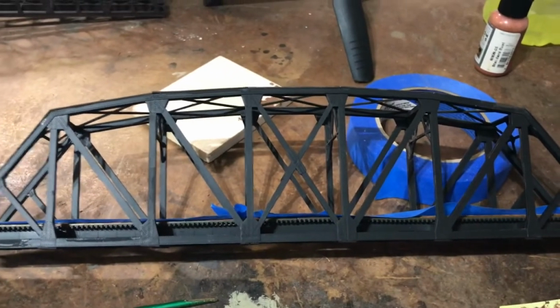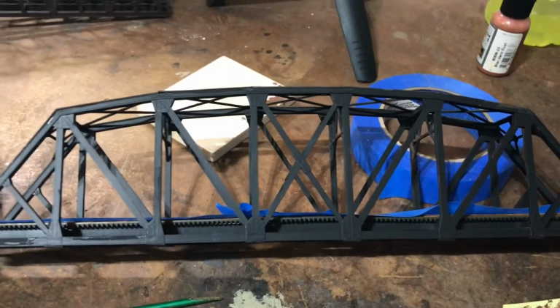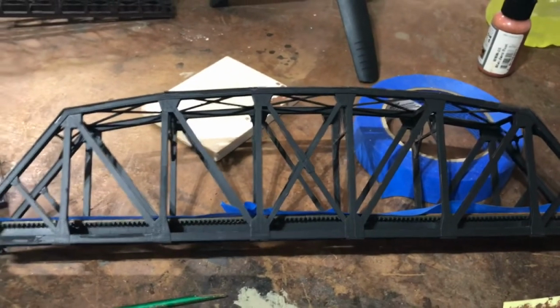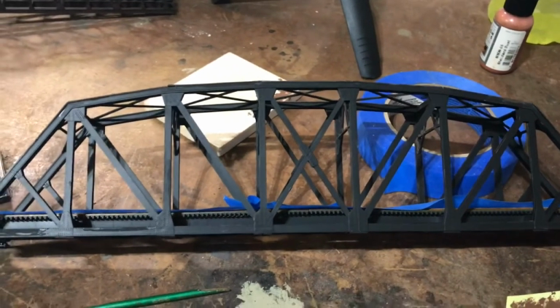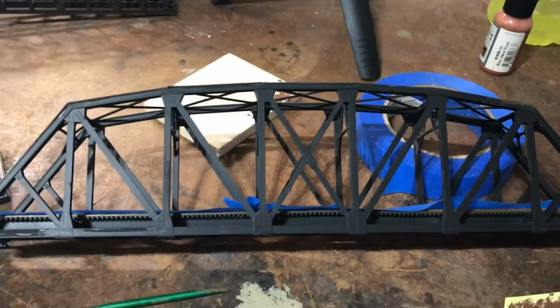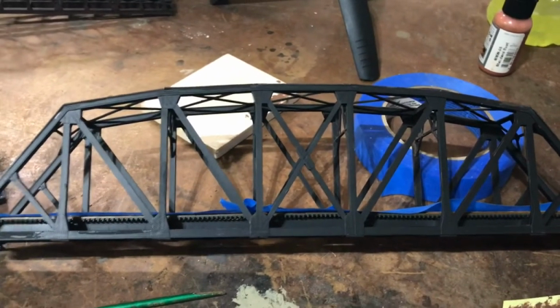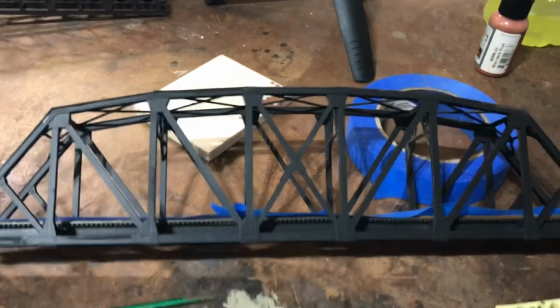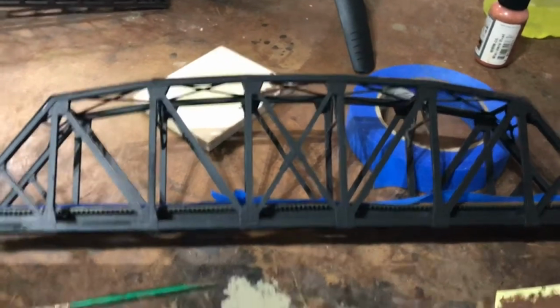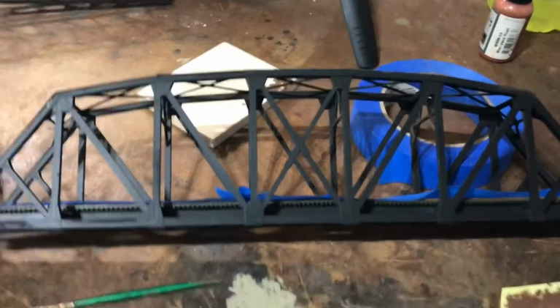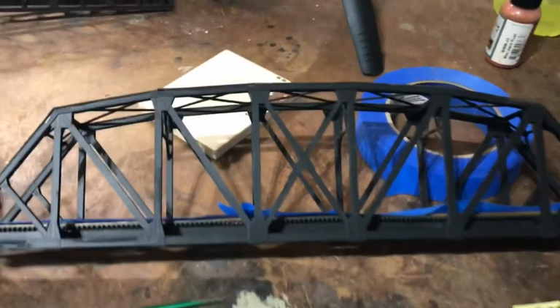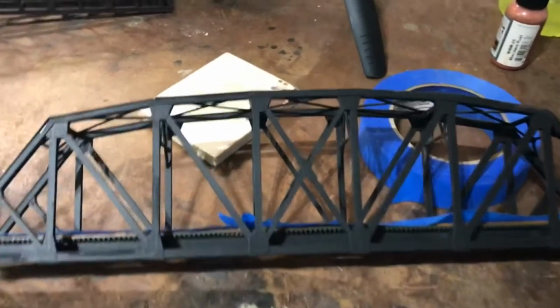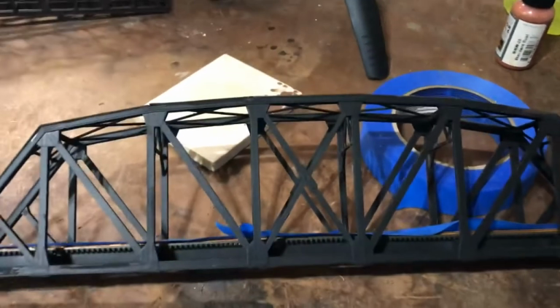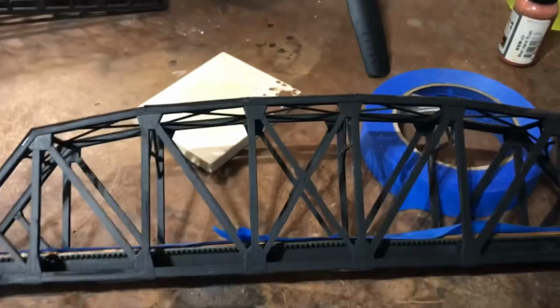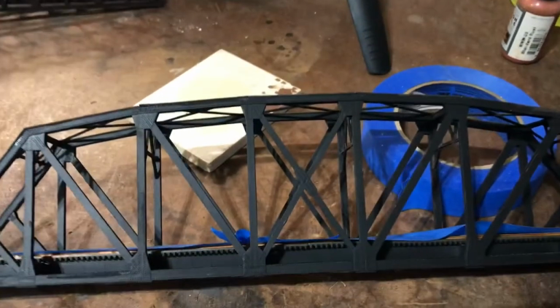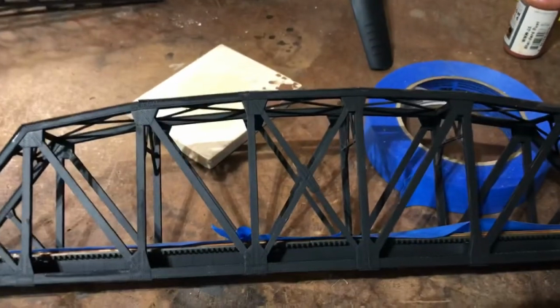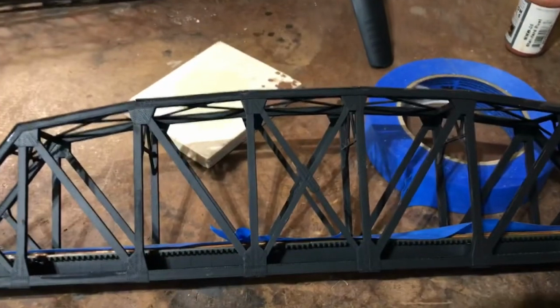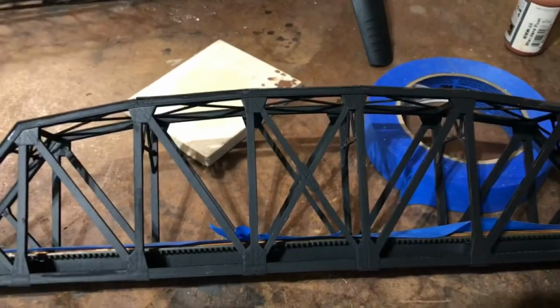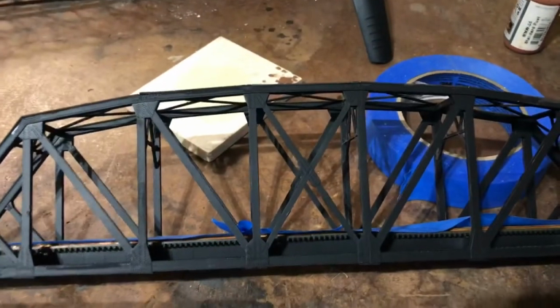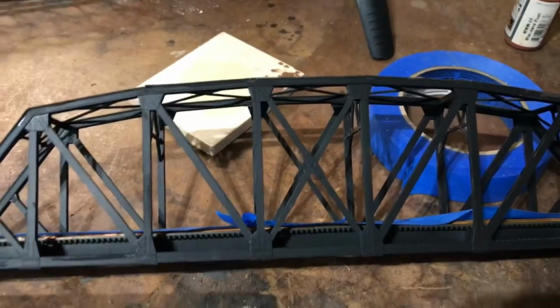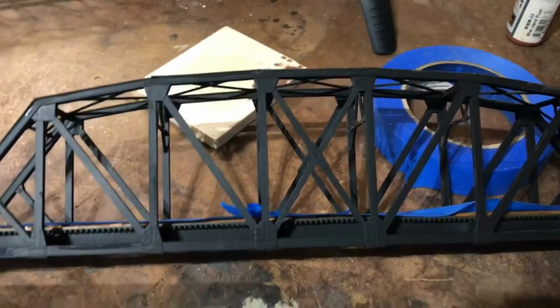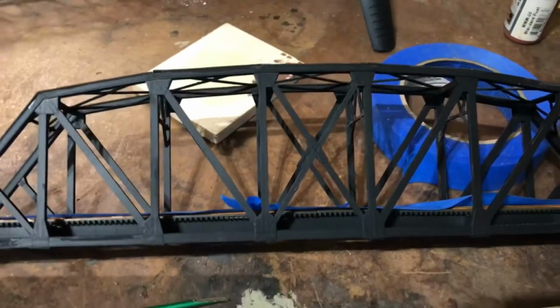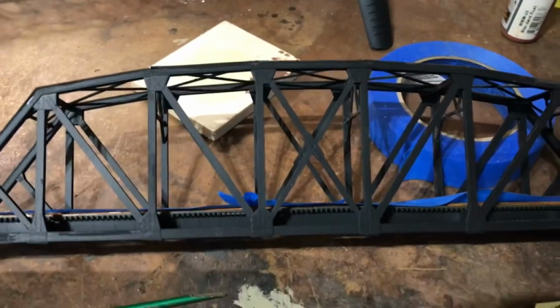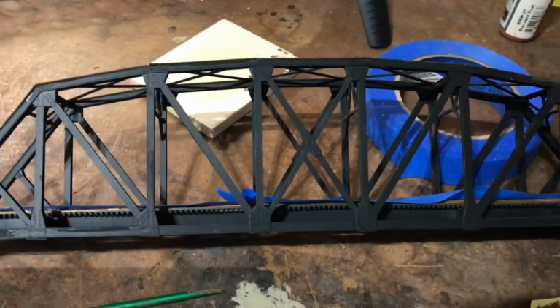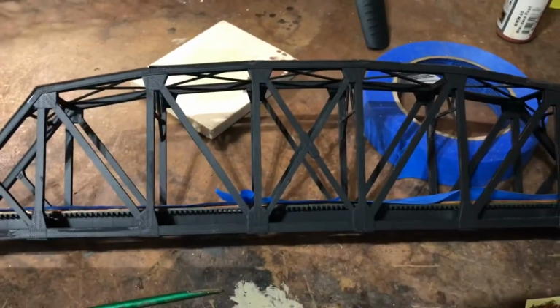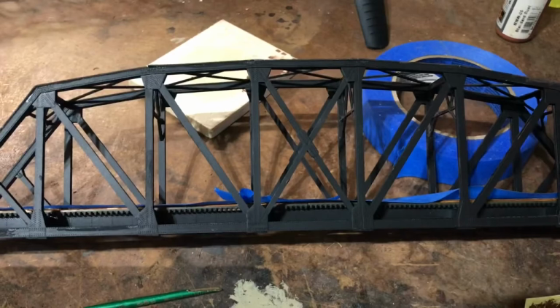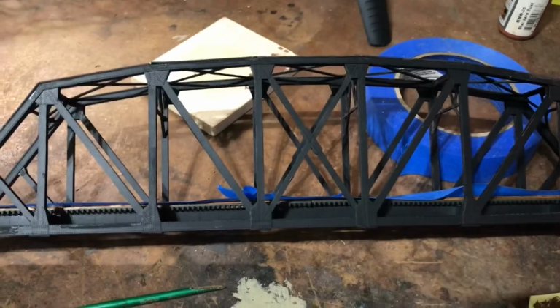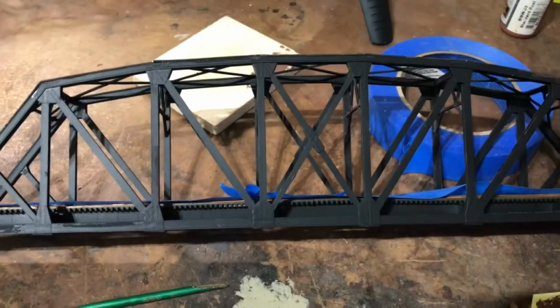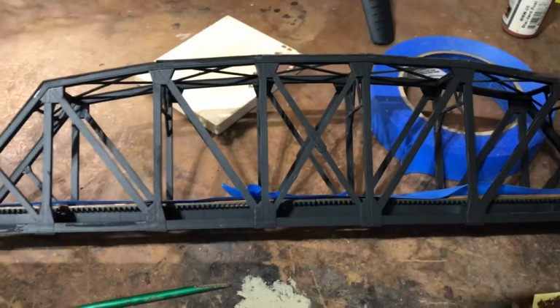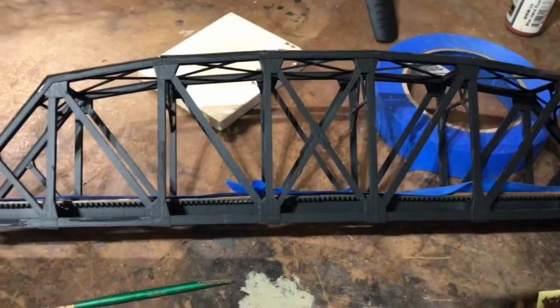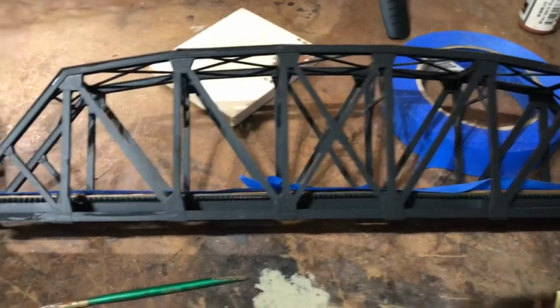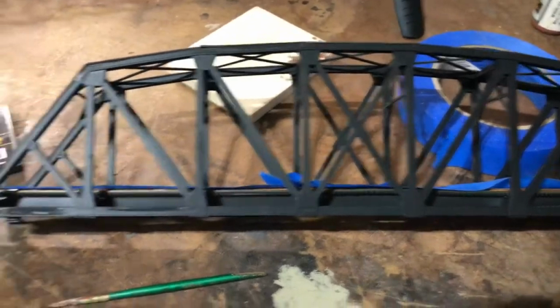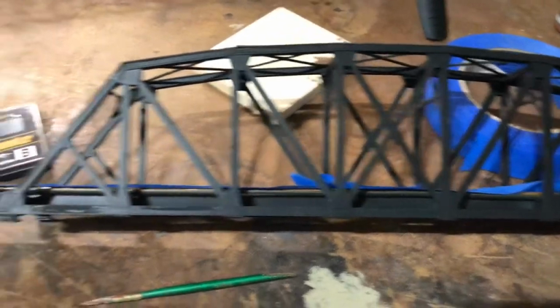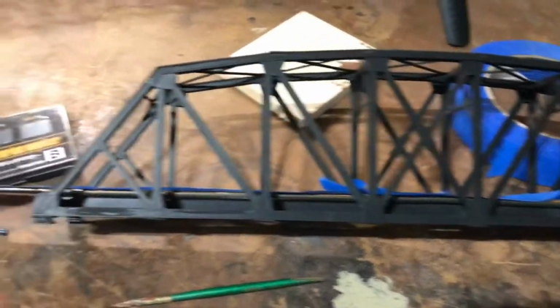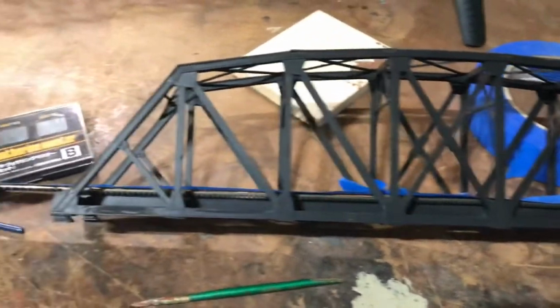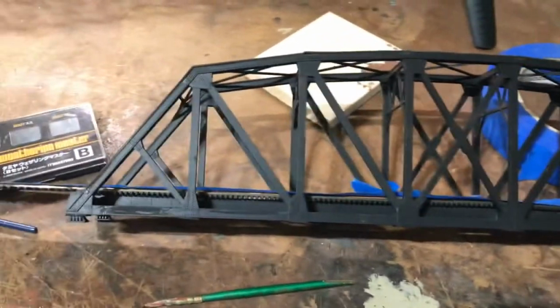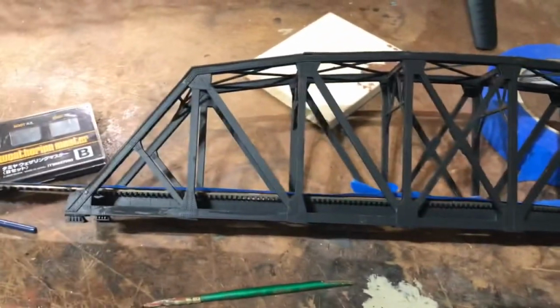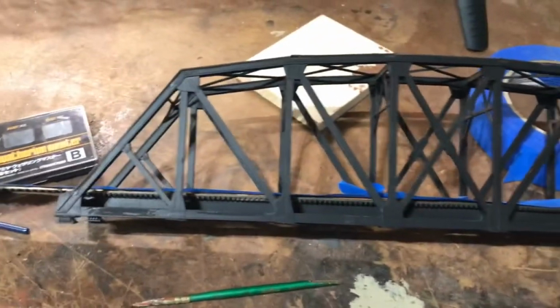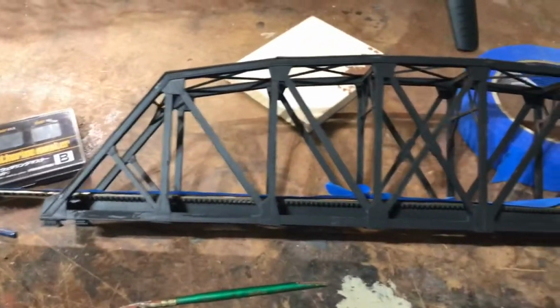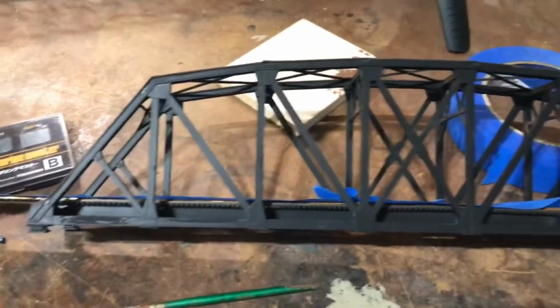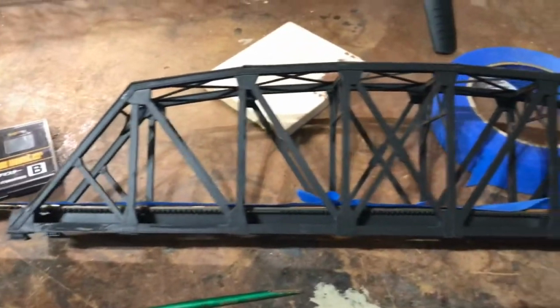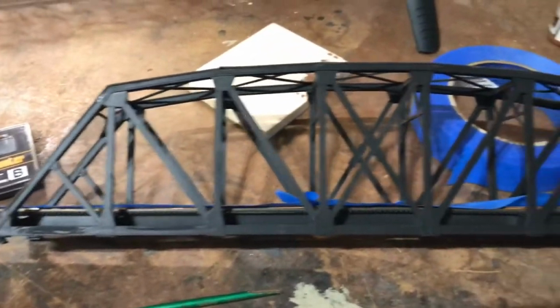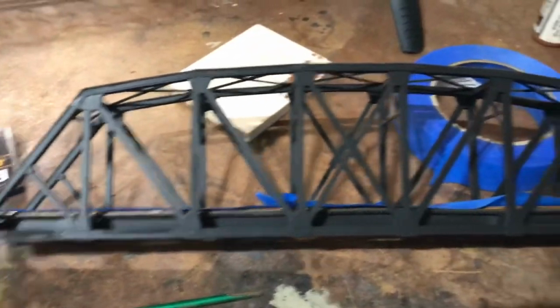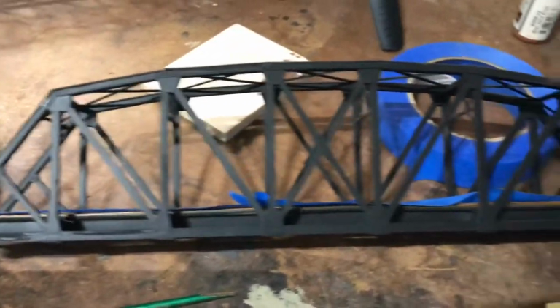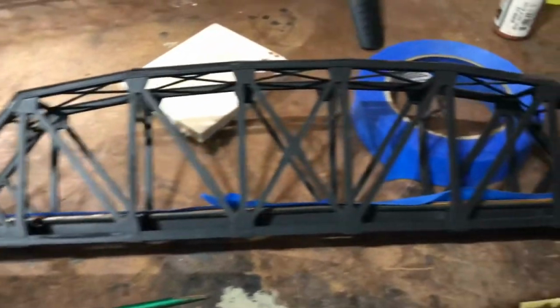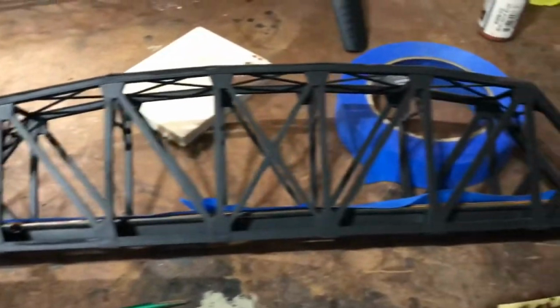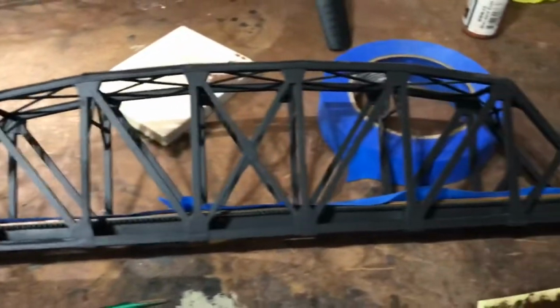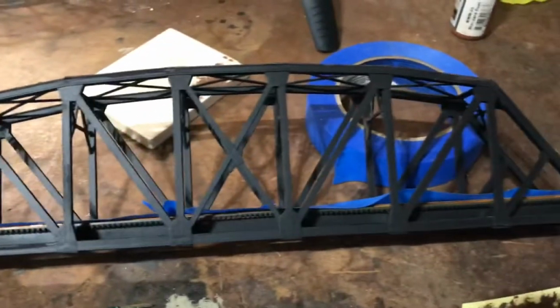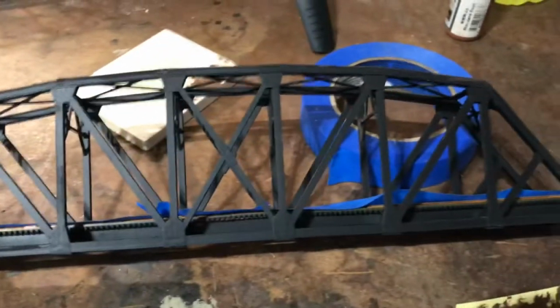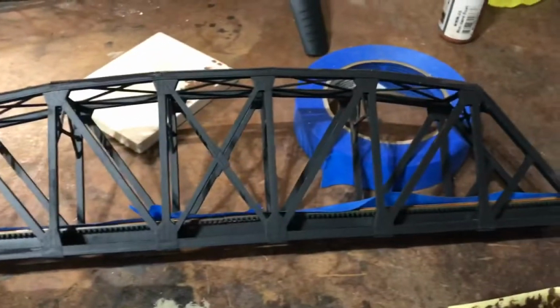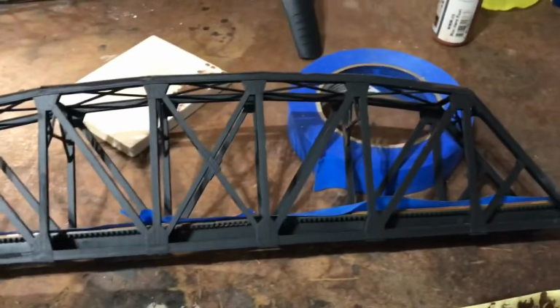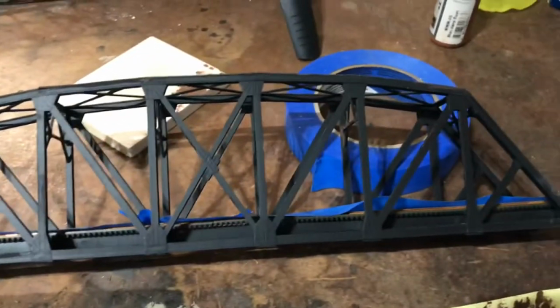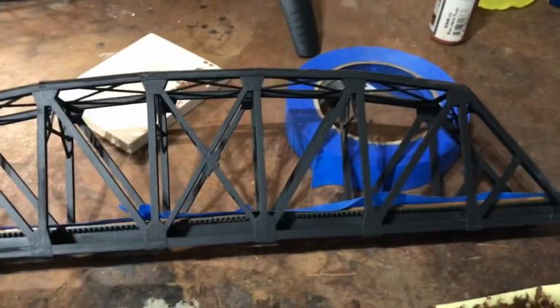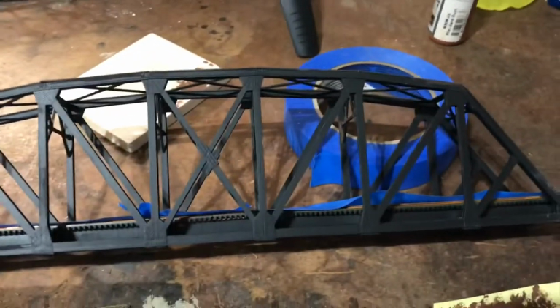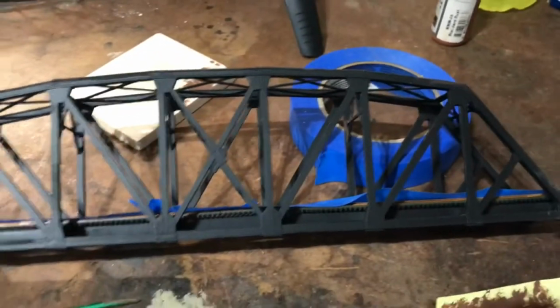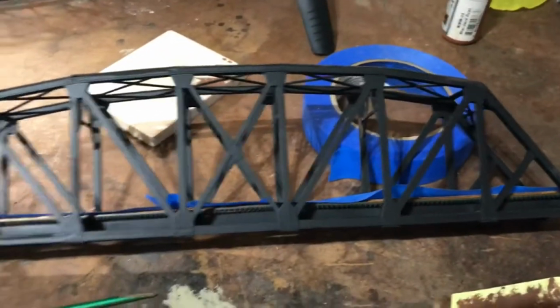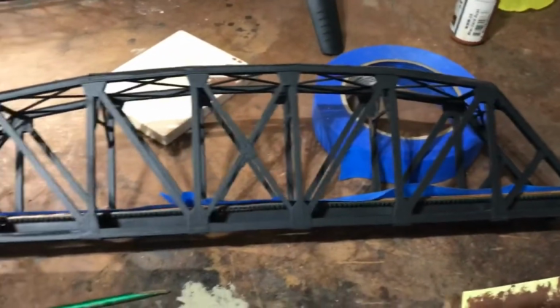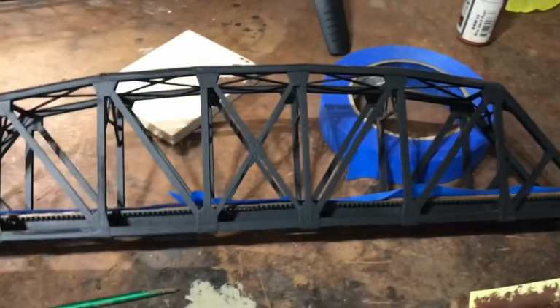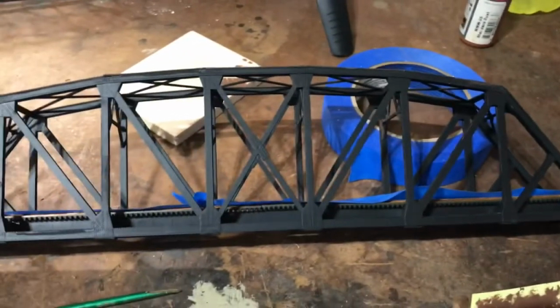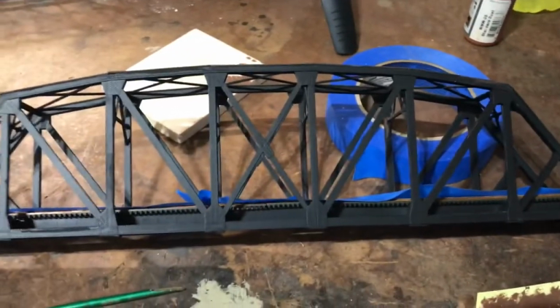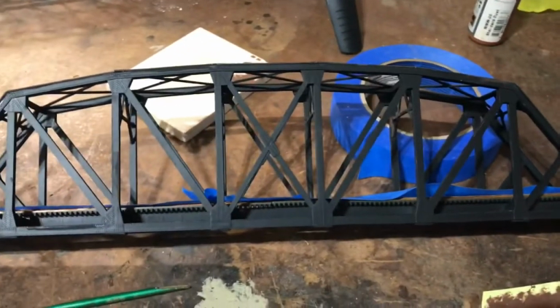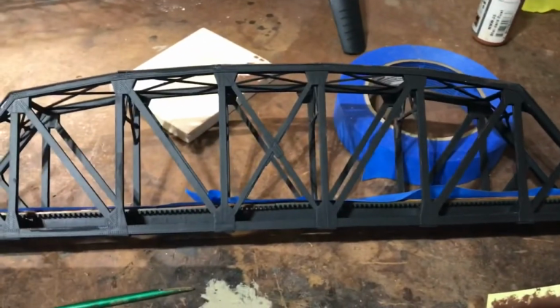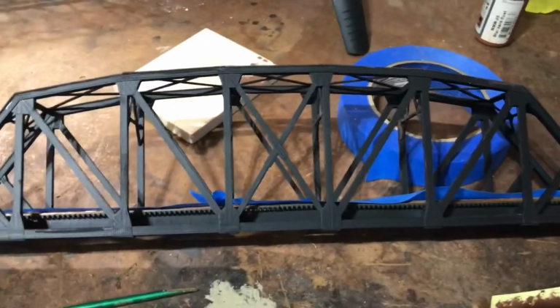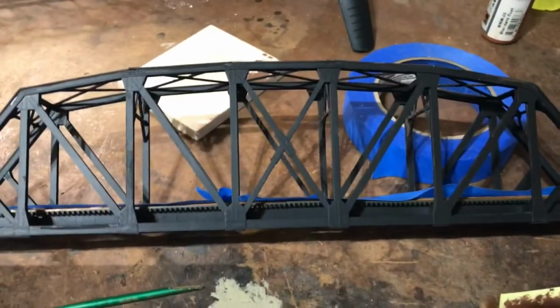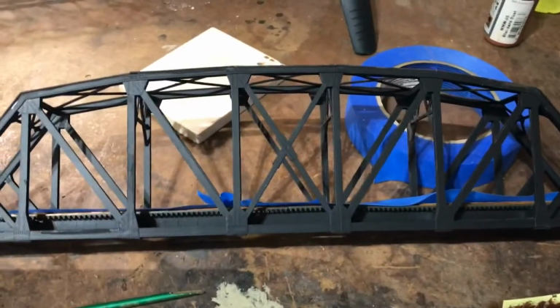Hi everybody. This is the back side of the bridge, a side I'm not going to weather. I've already done the other side.